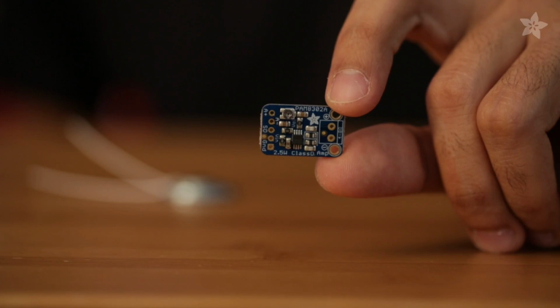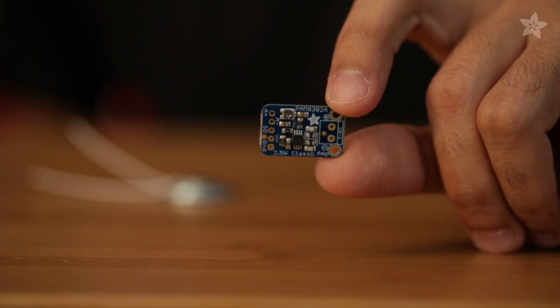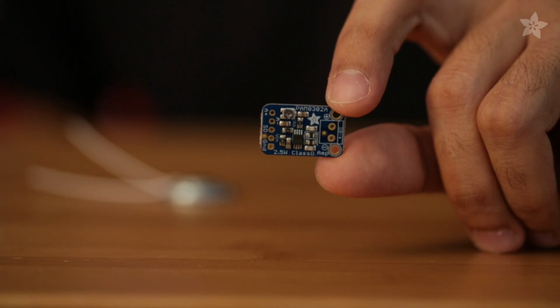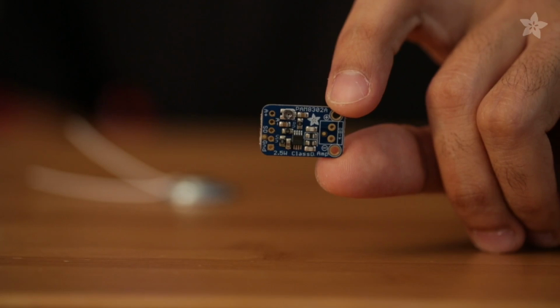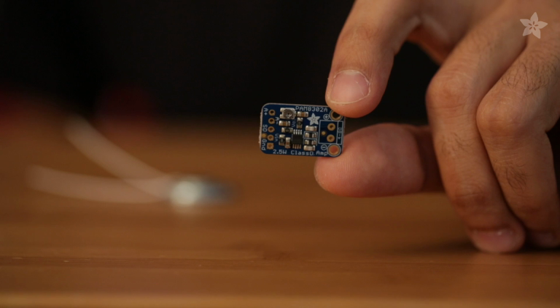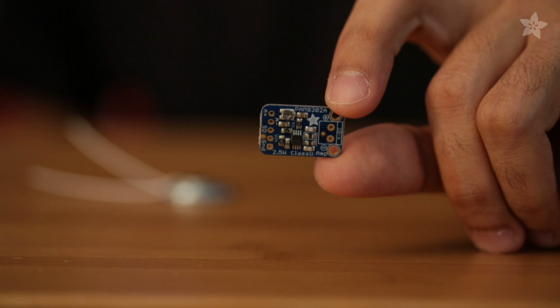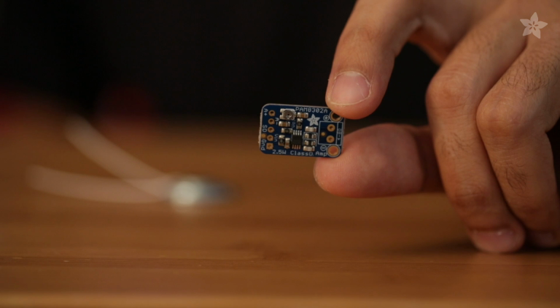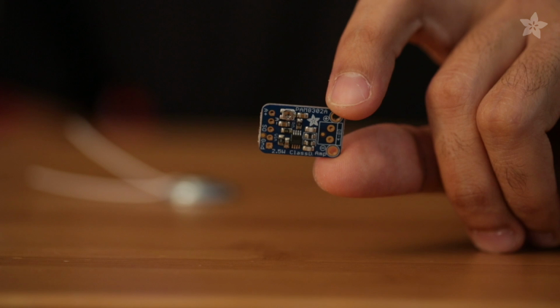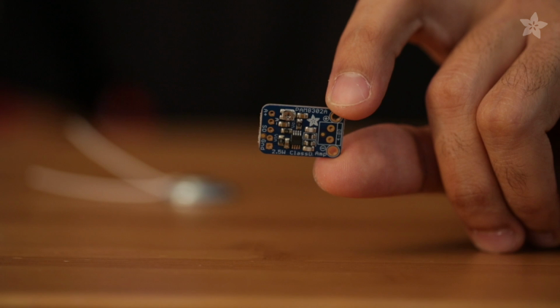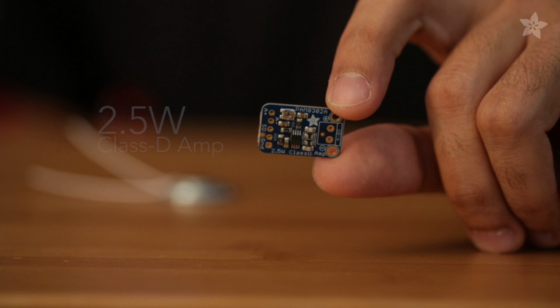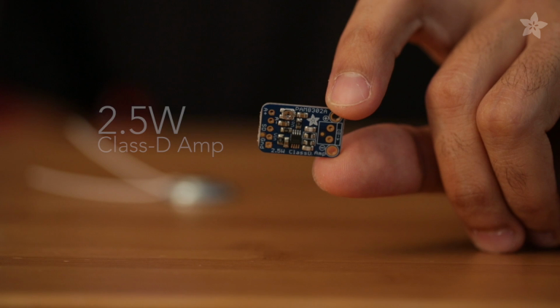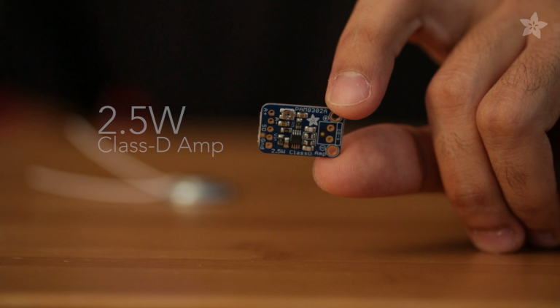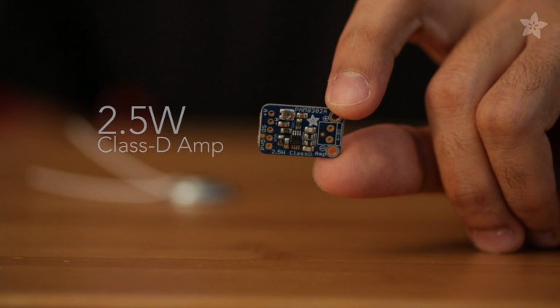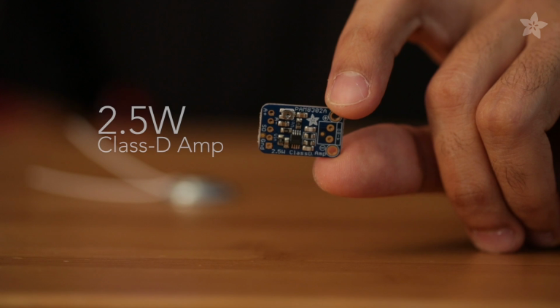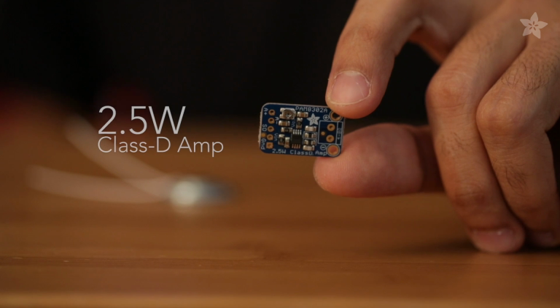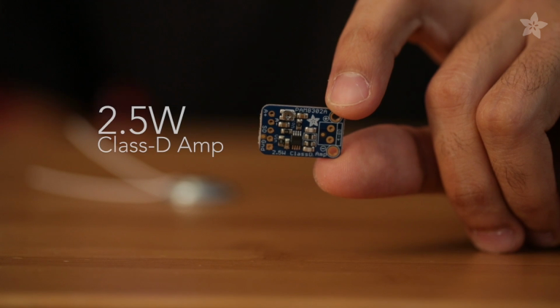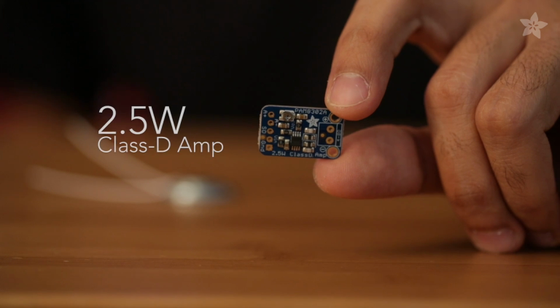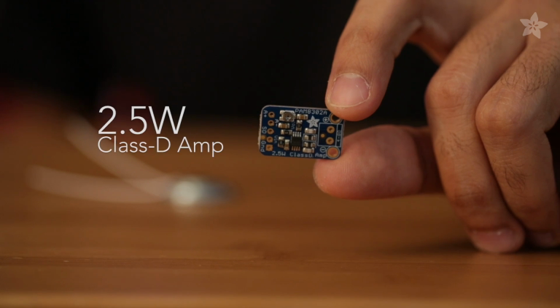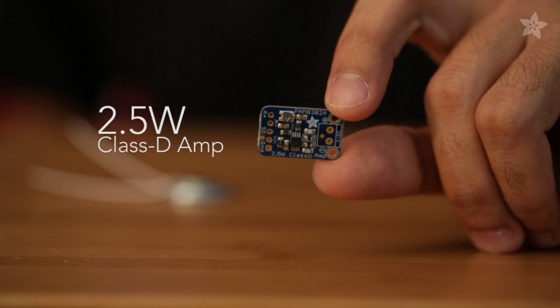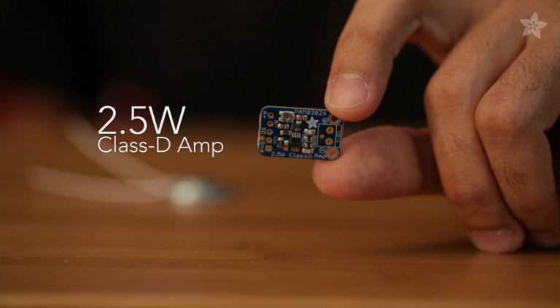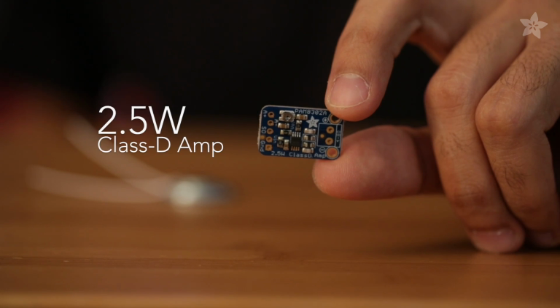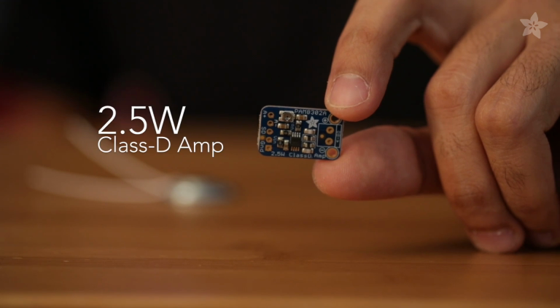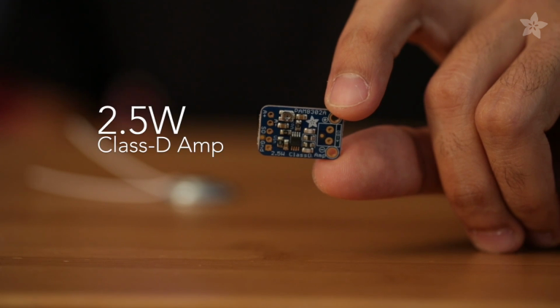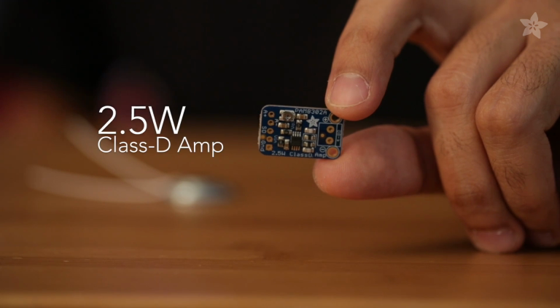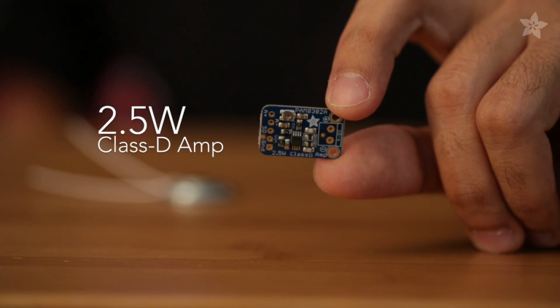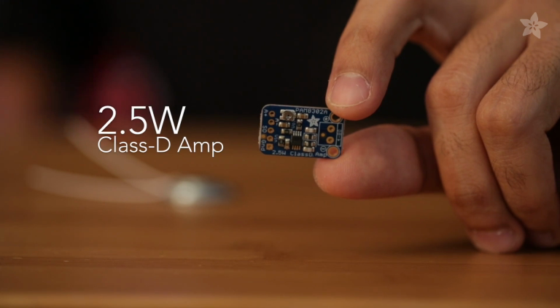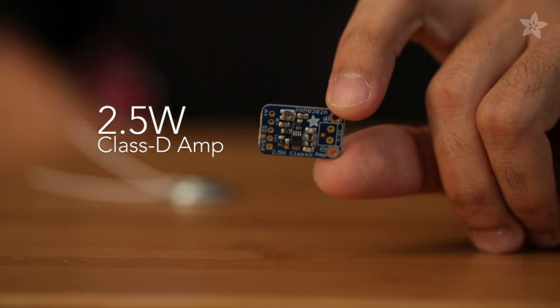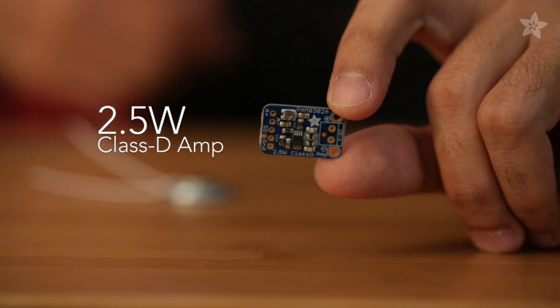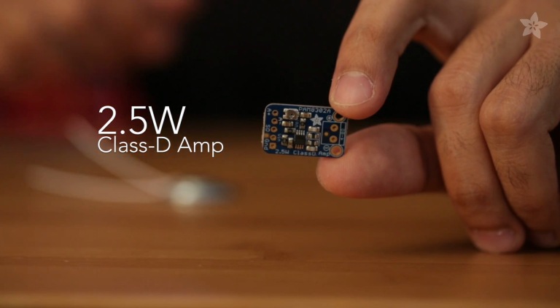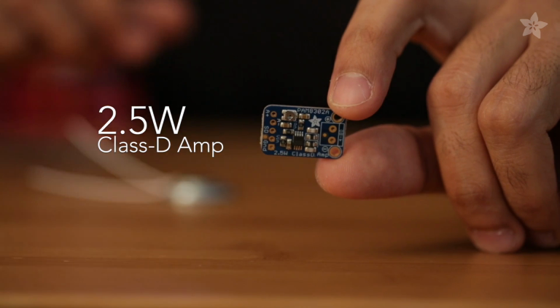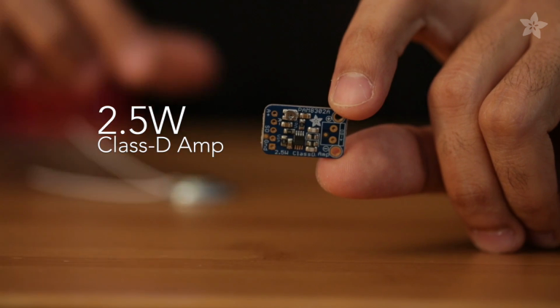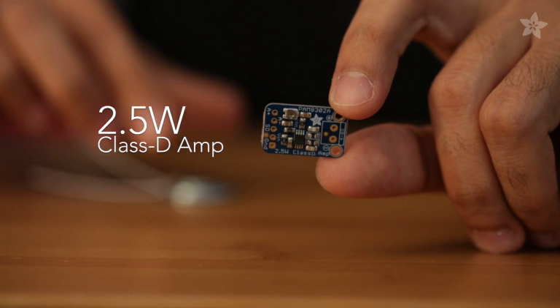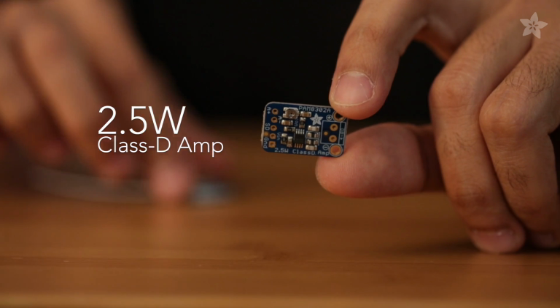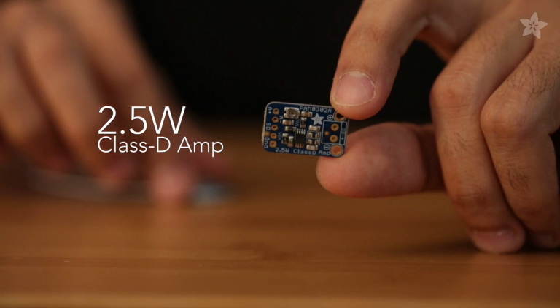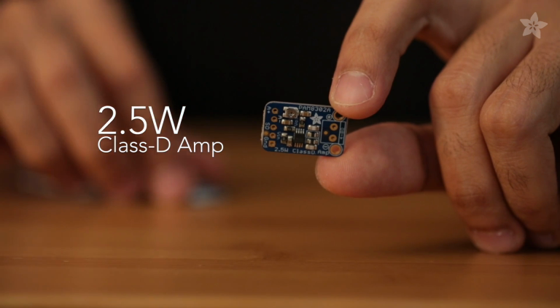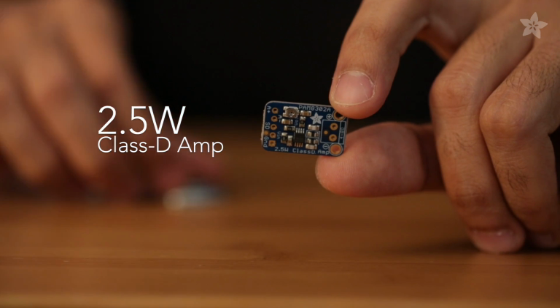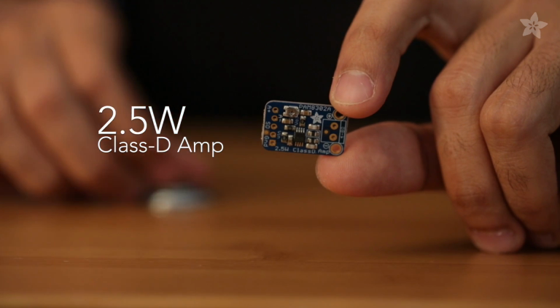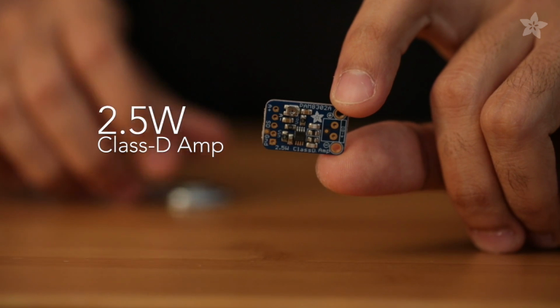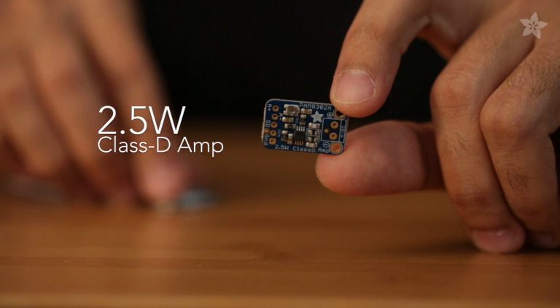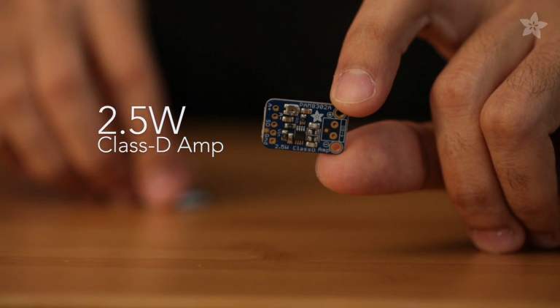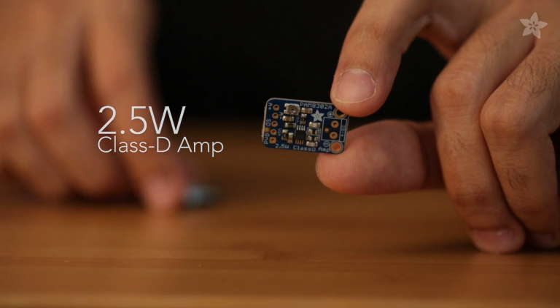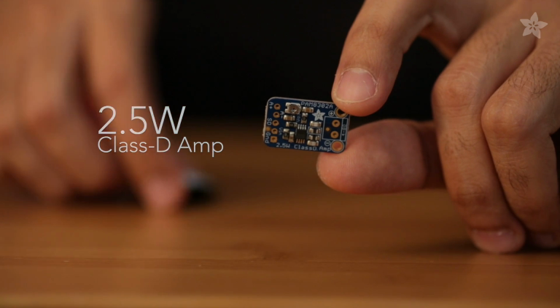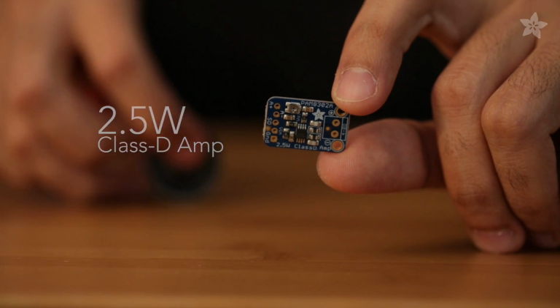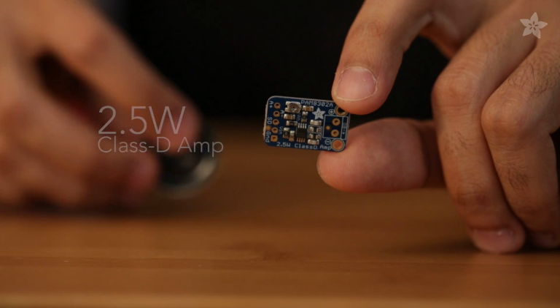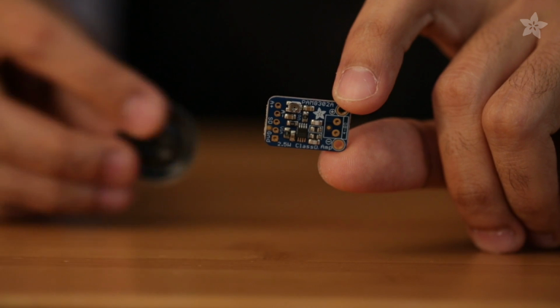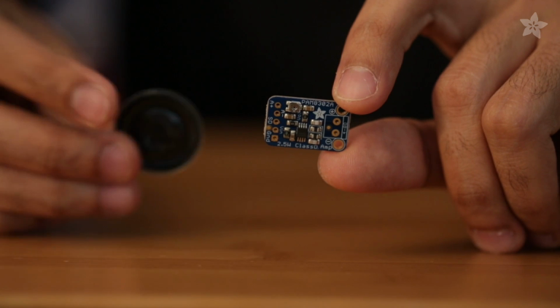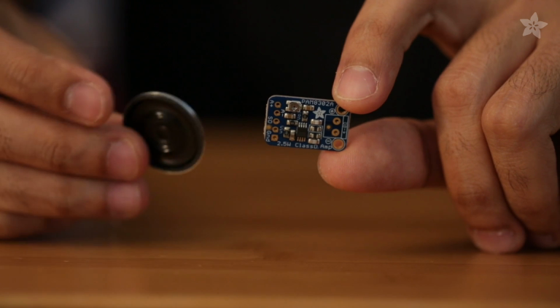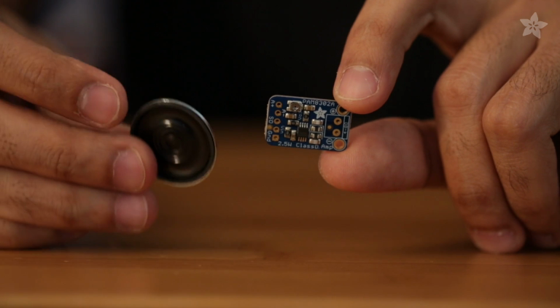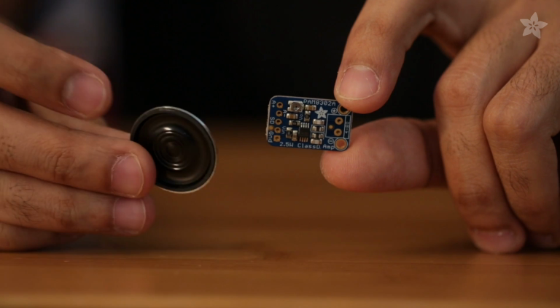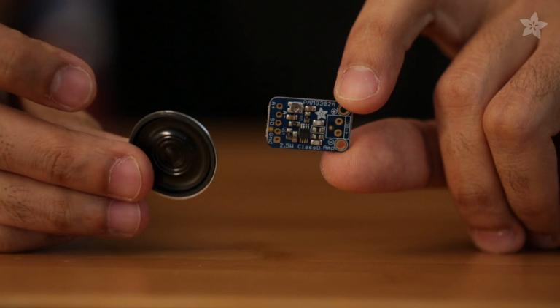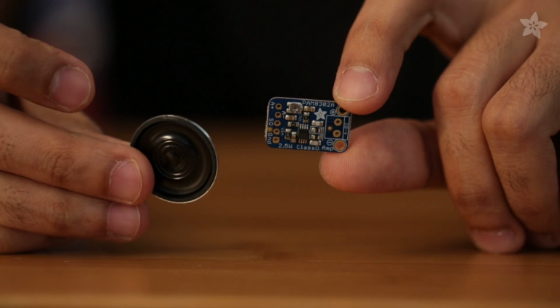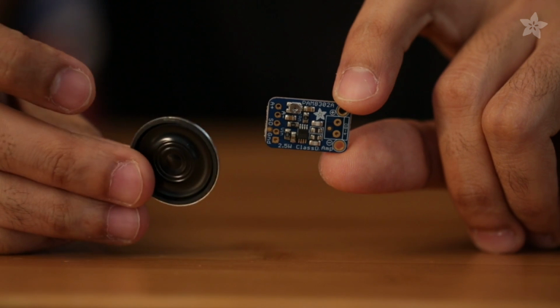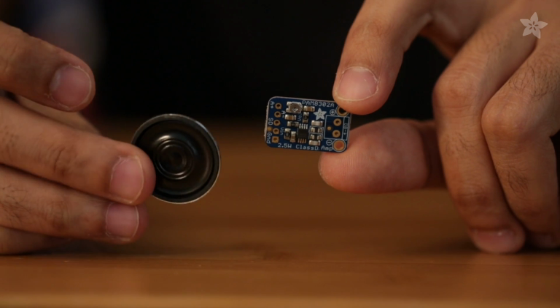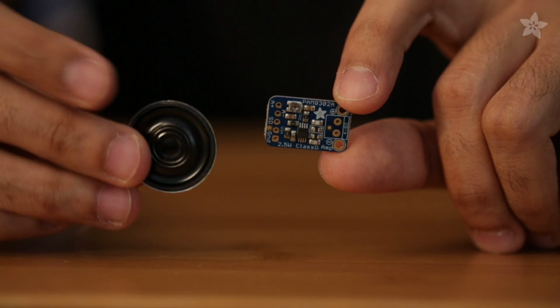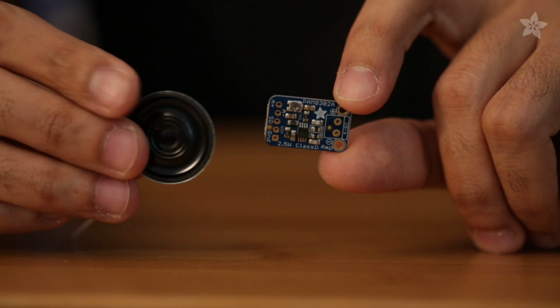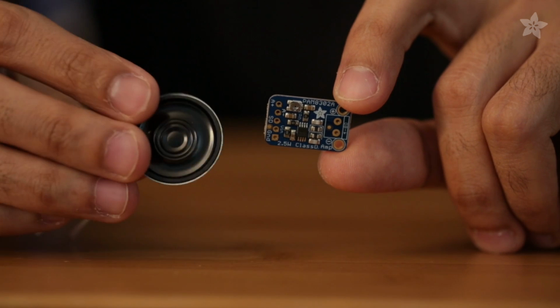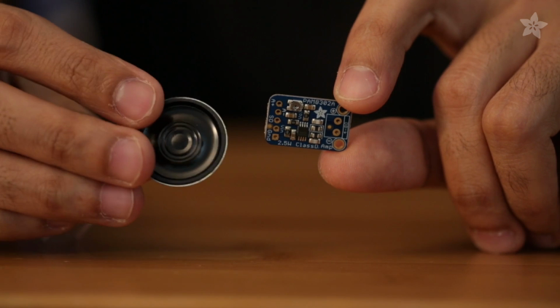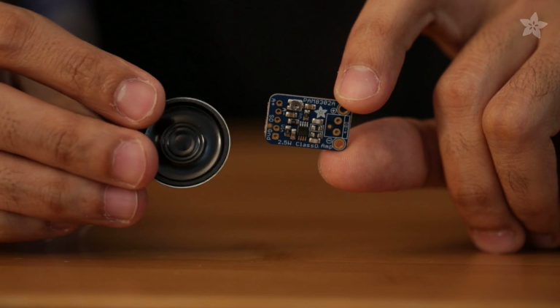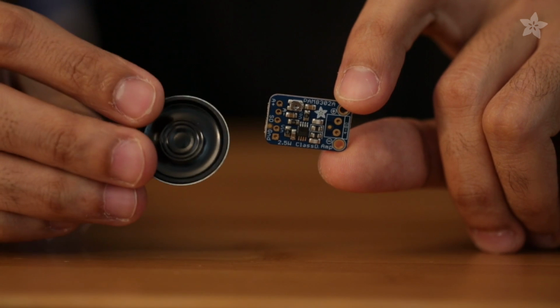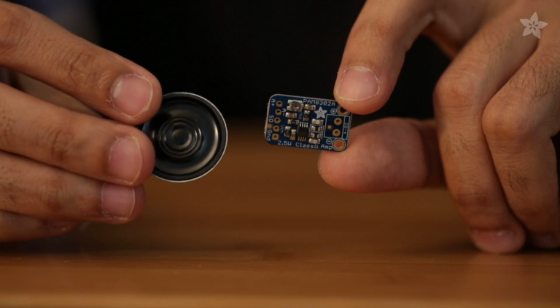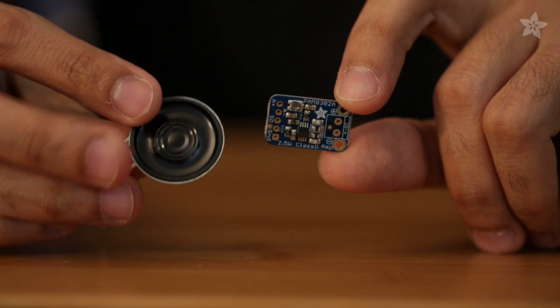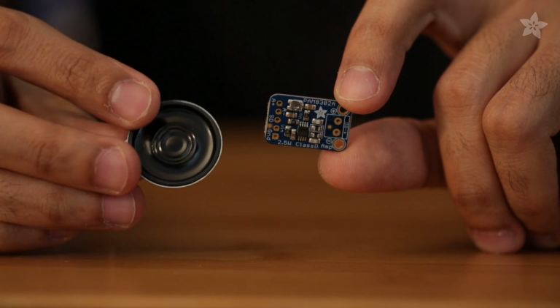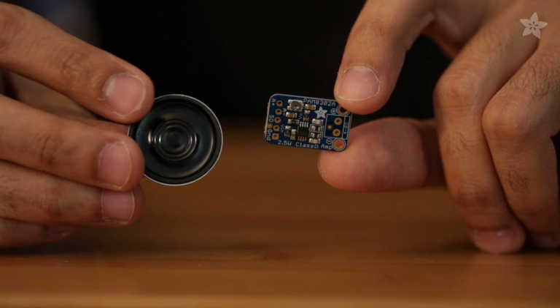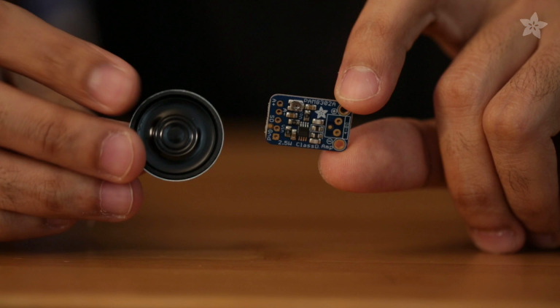How about that audio? 8-bit never sounded so good and crisp with this tiny Class D amplifier and a mini metal speaker.